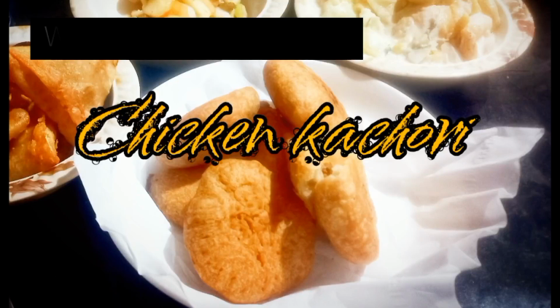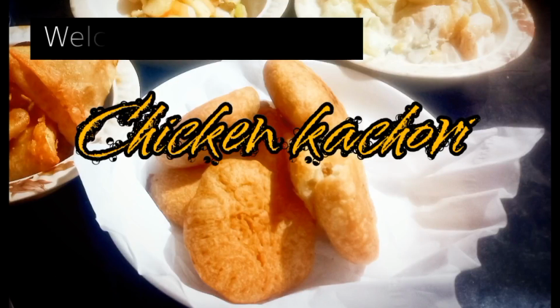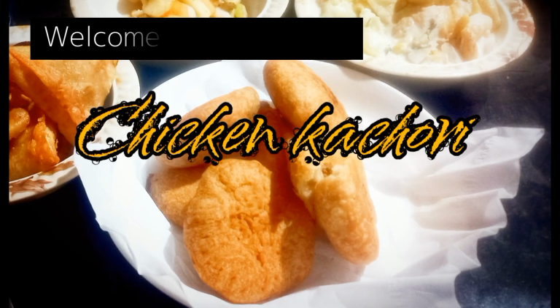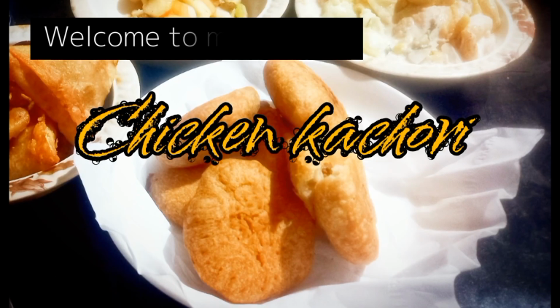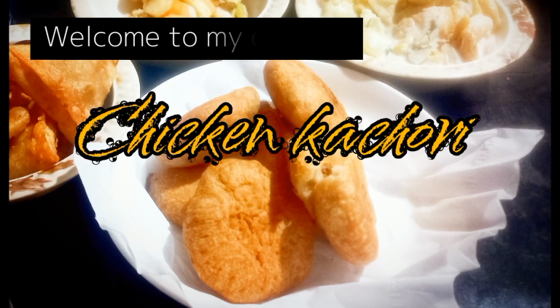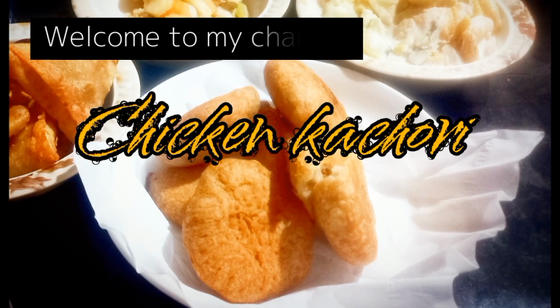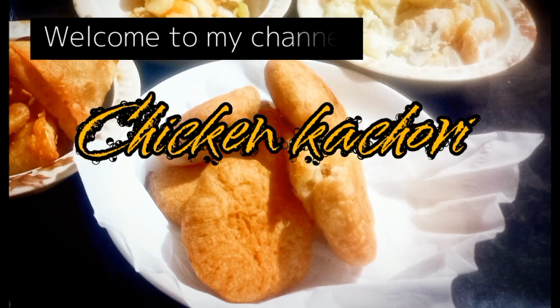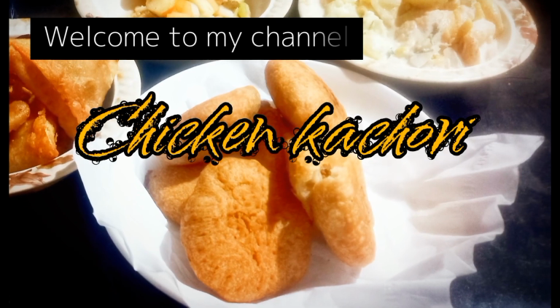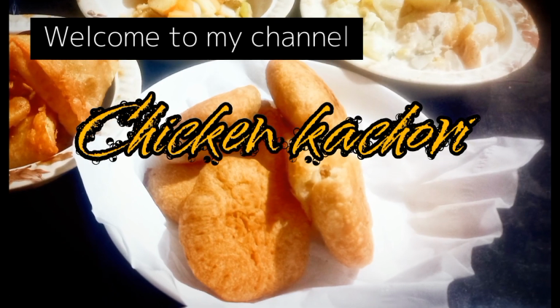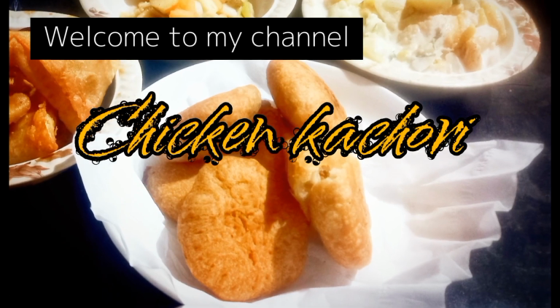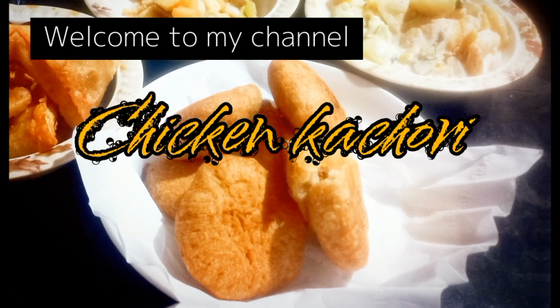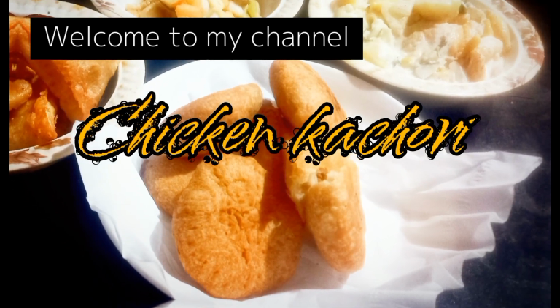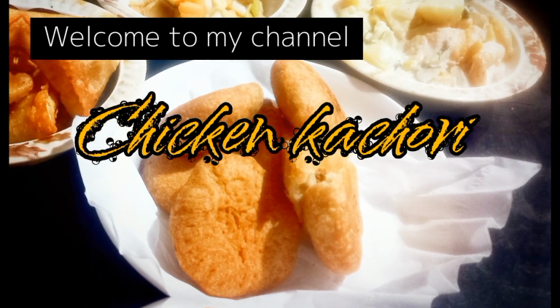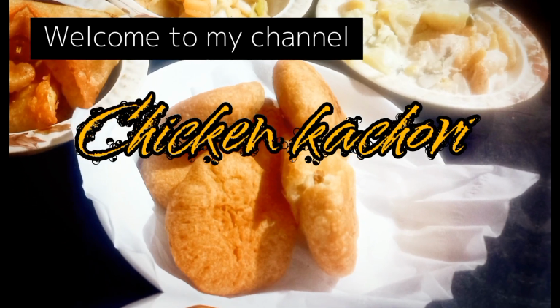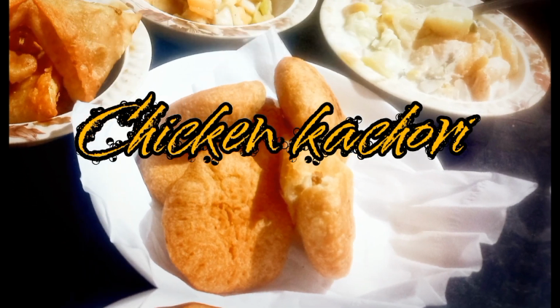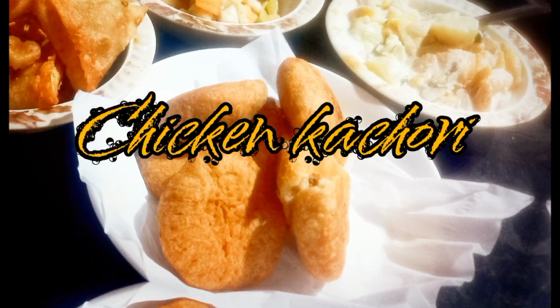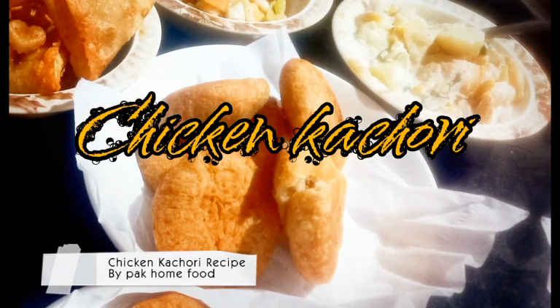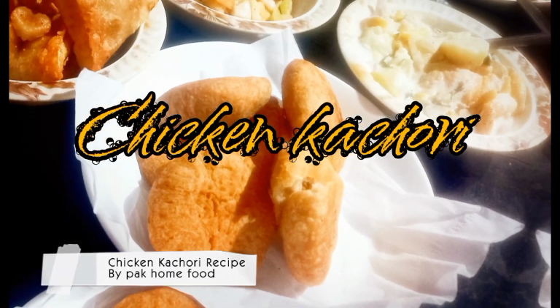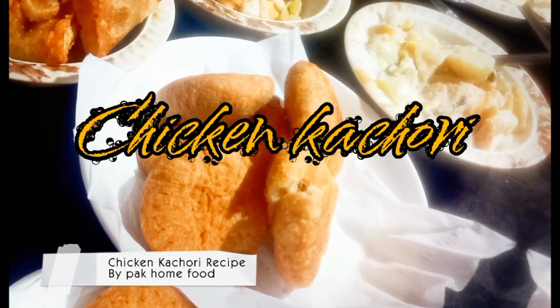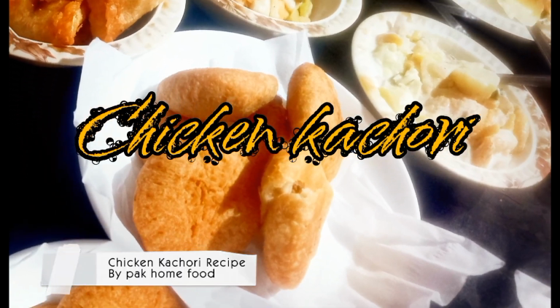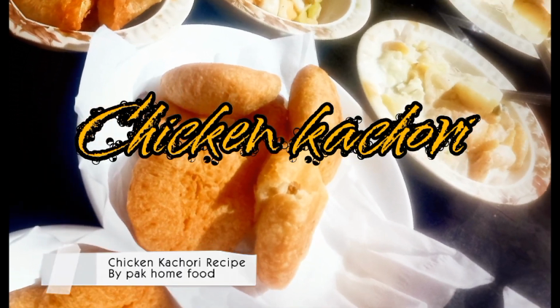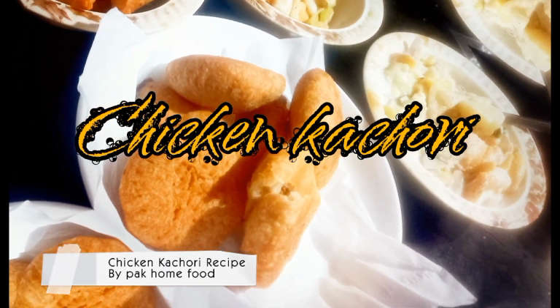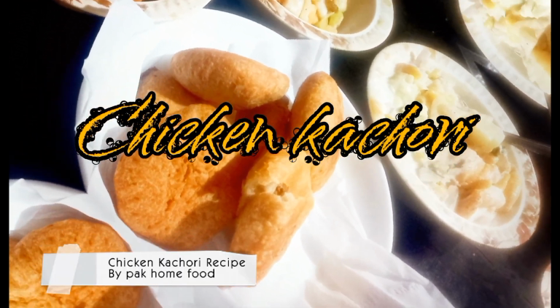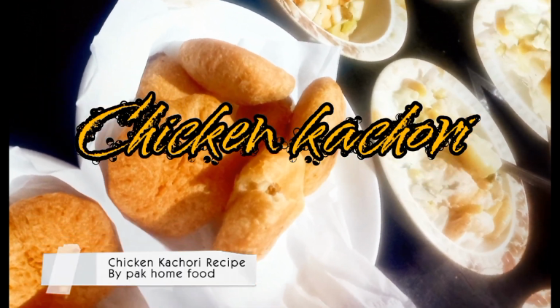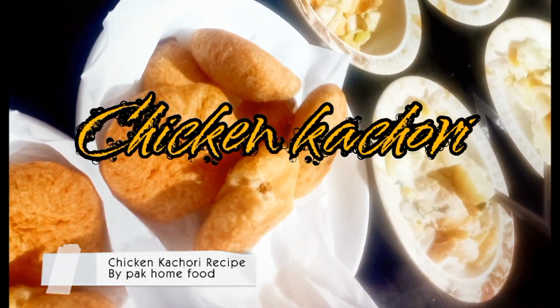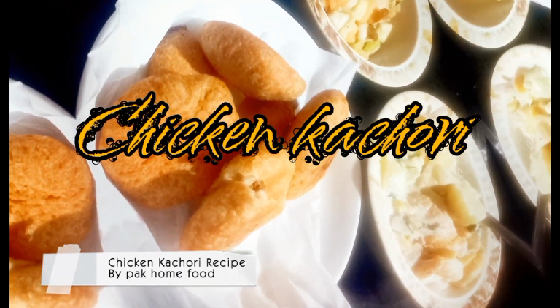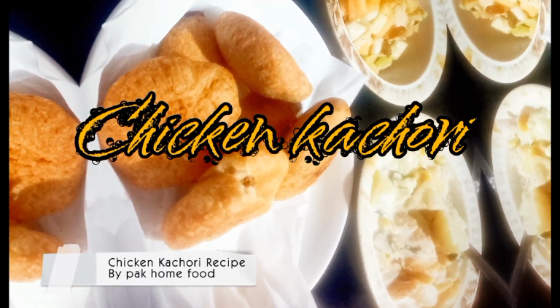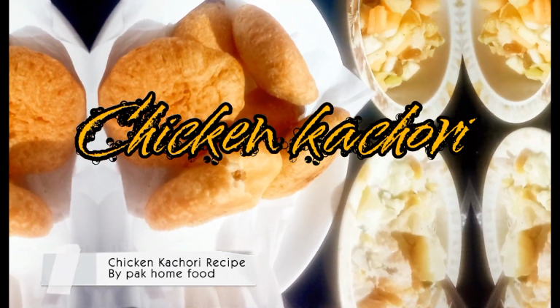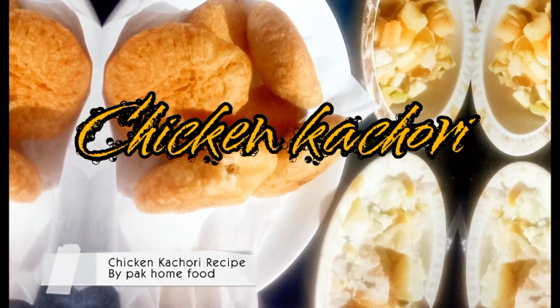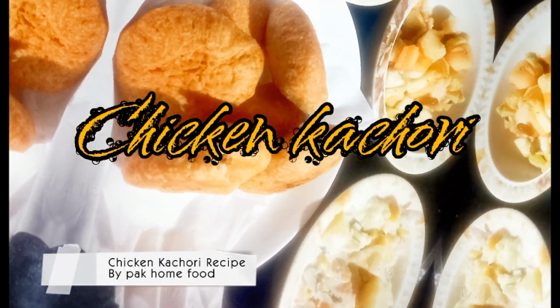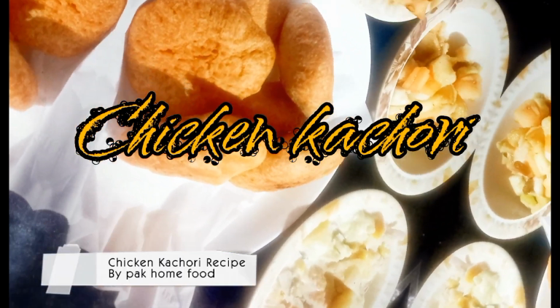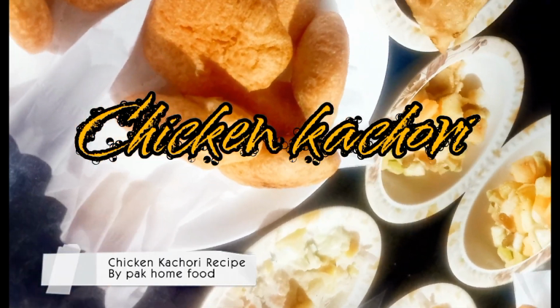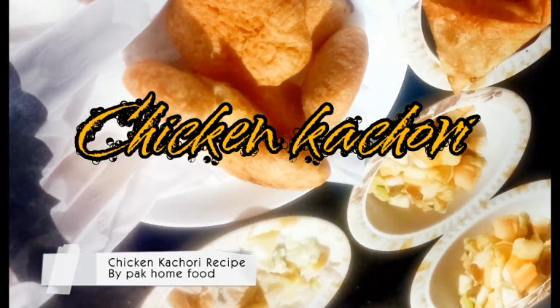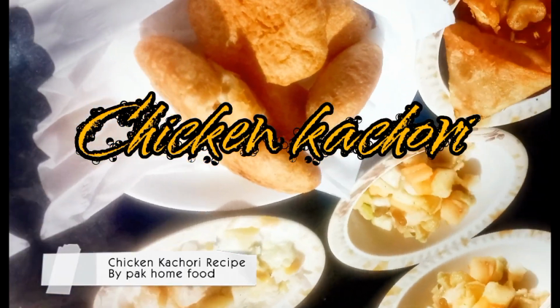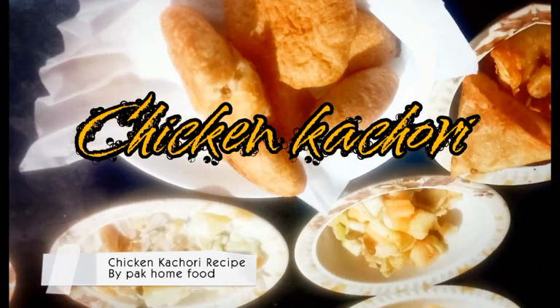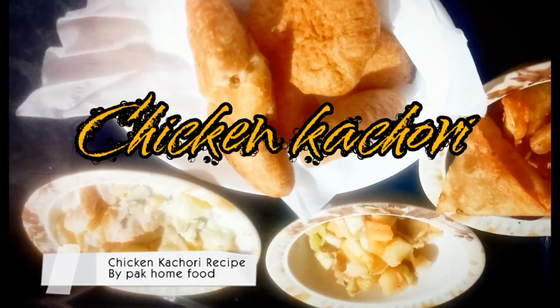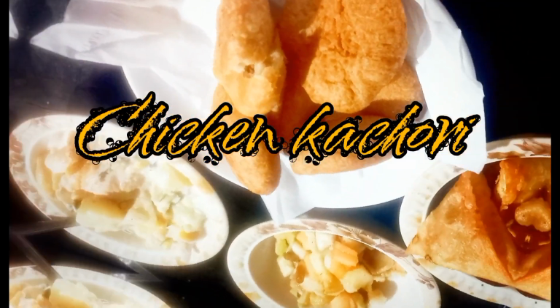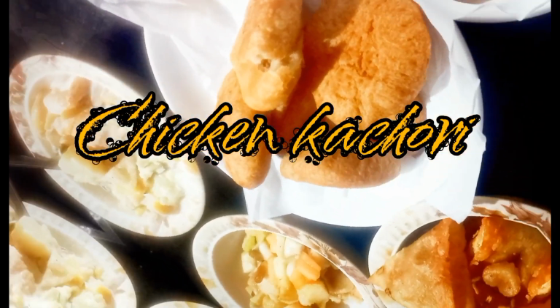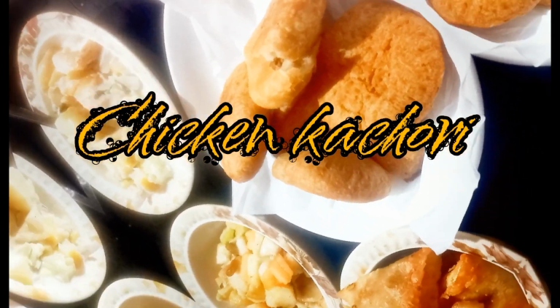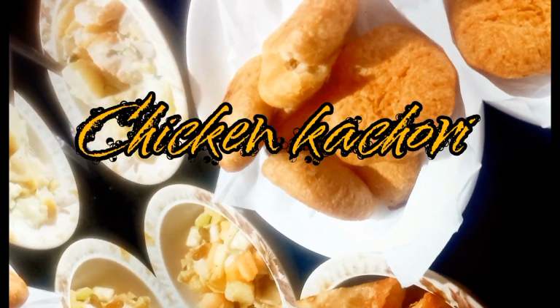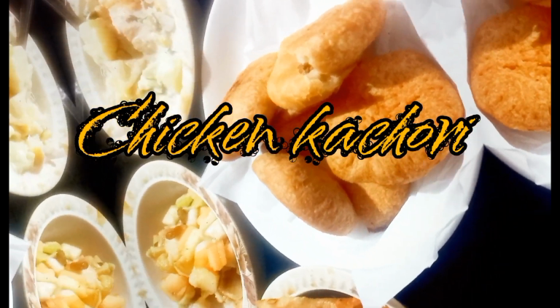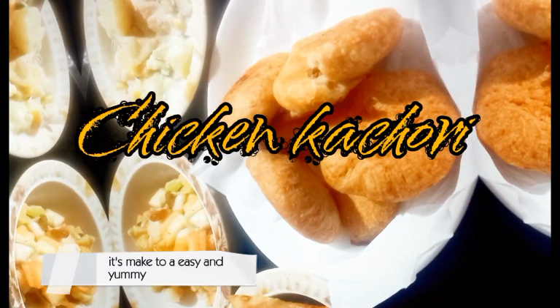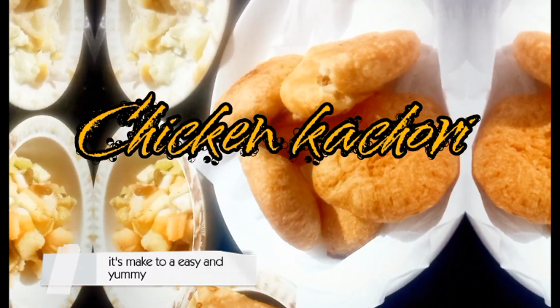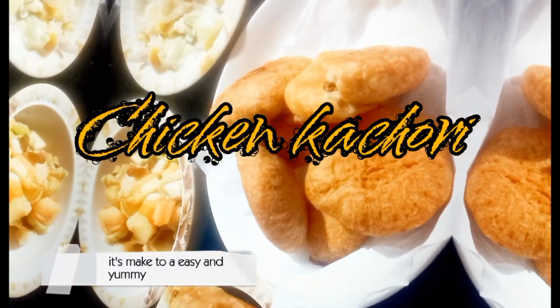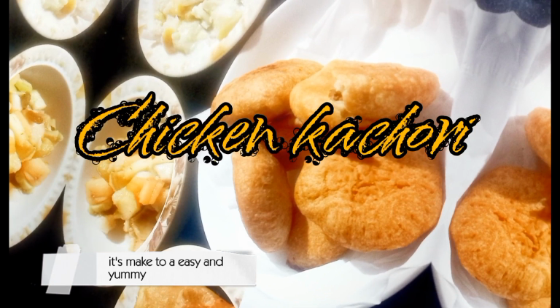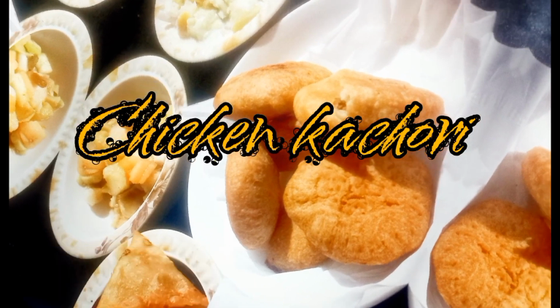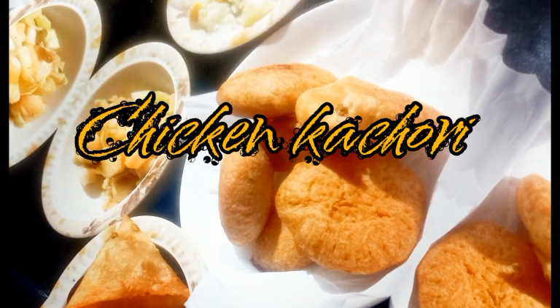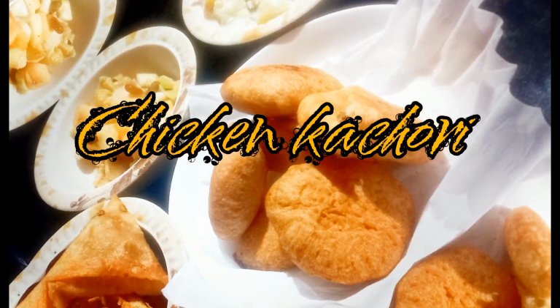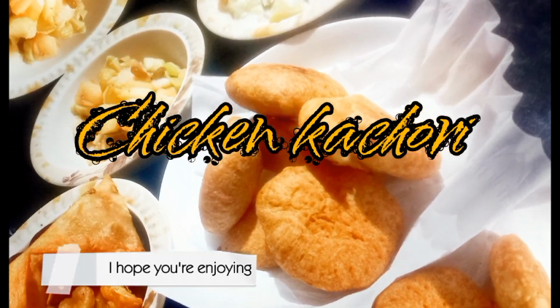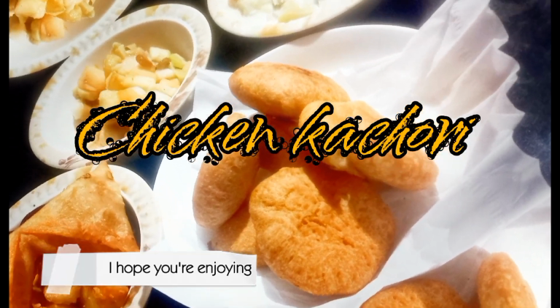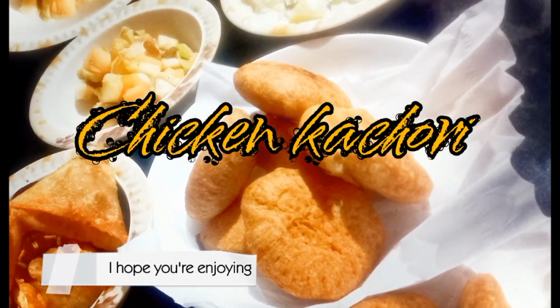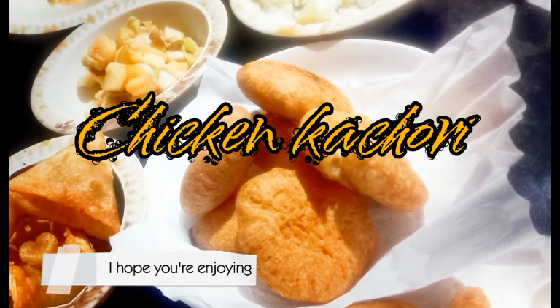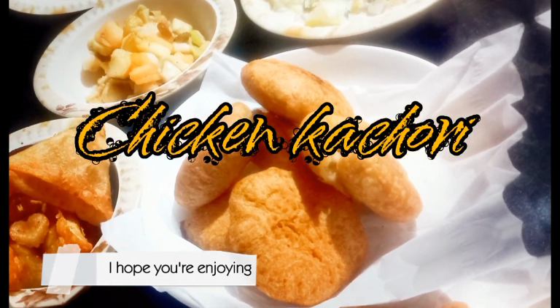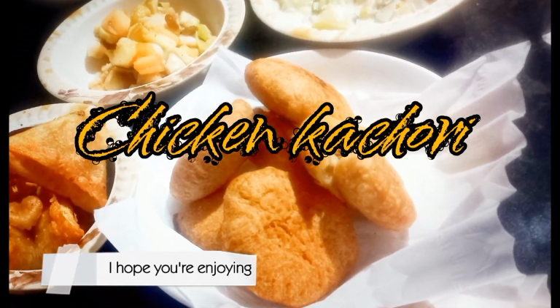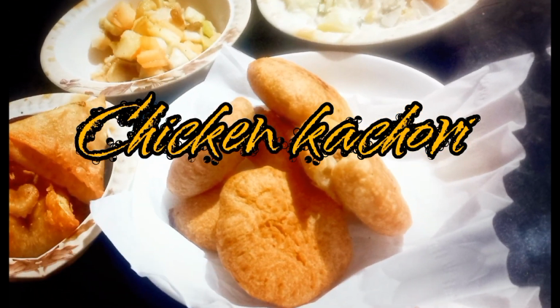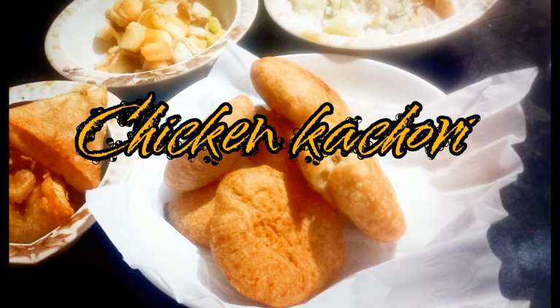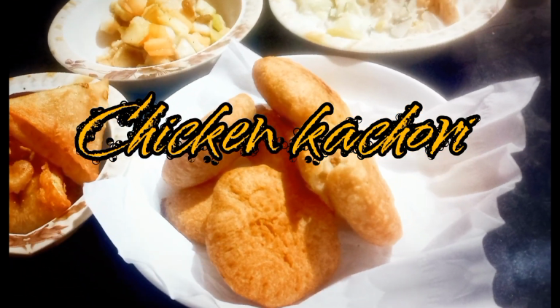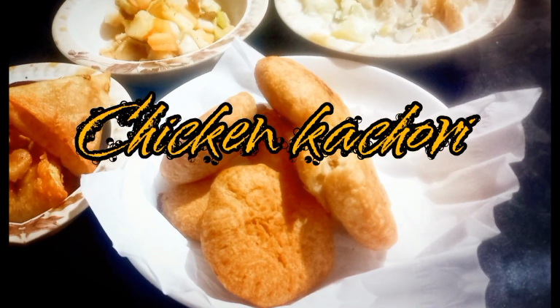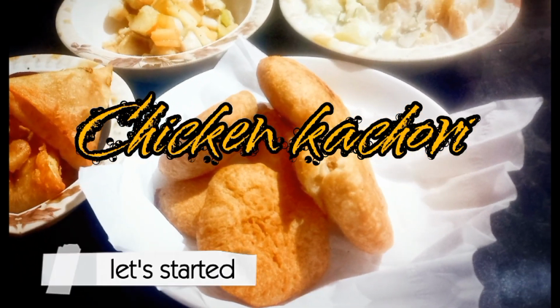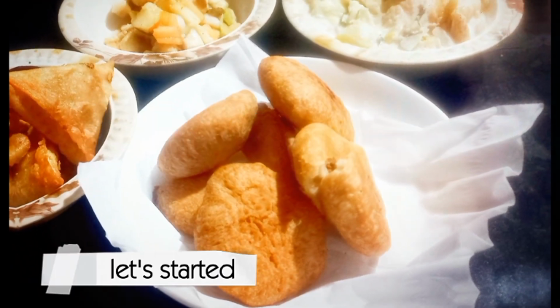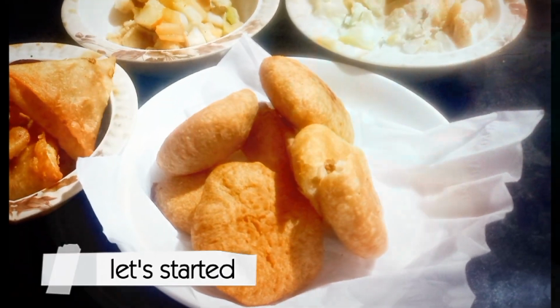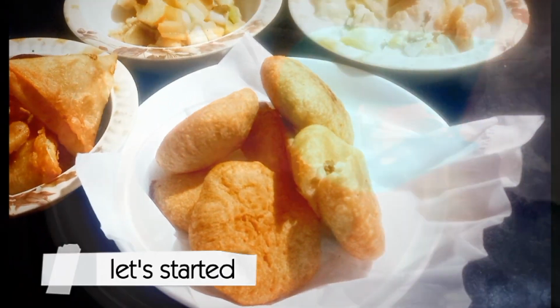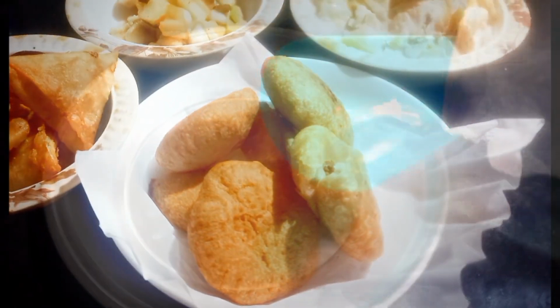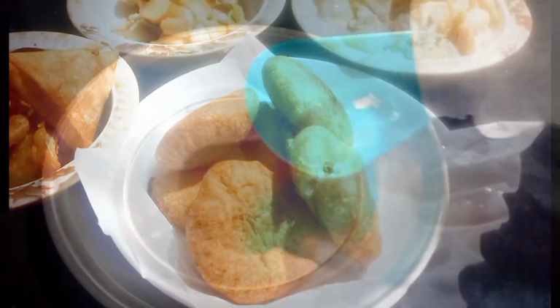Welcome to my channel. Chicken Kachori Recipe by Packed Home Food. It's easy and yummy. Let's start it.